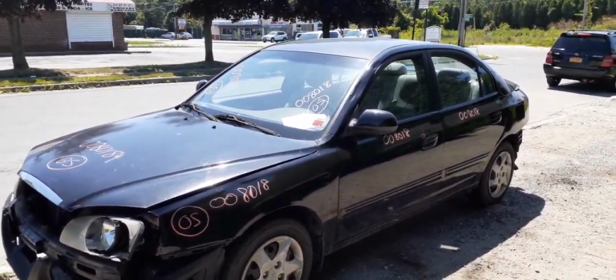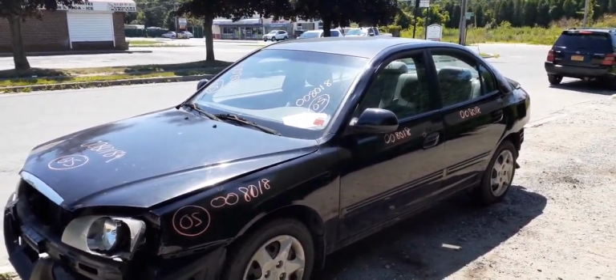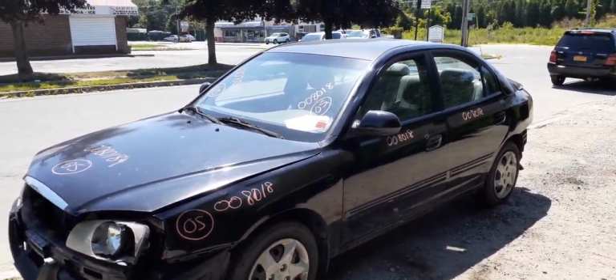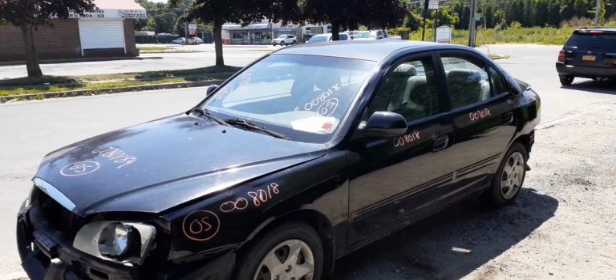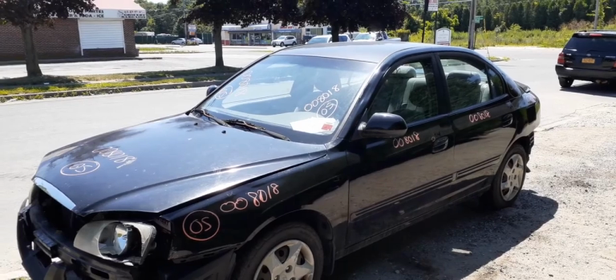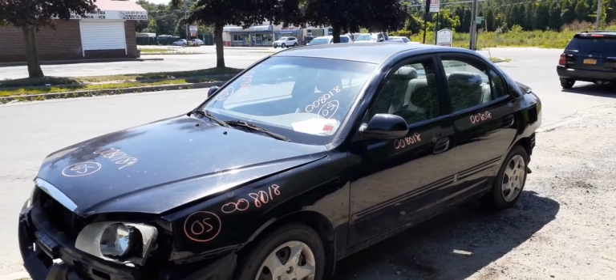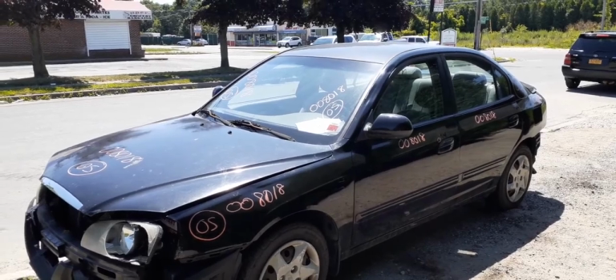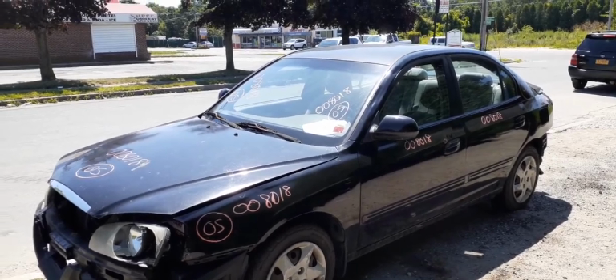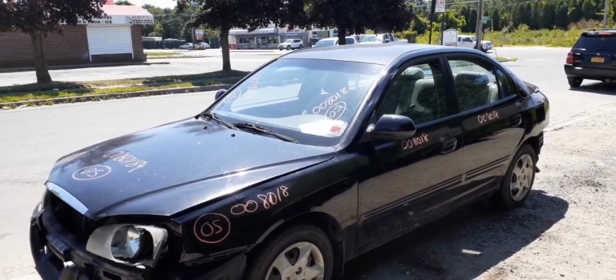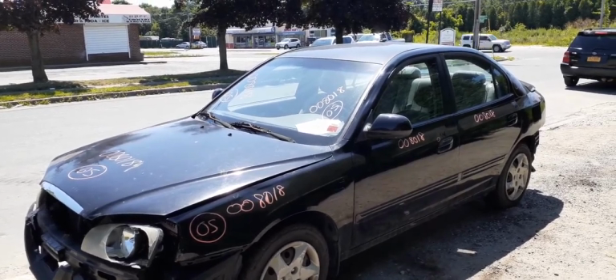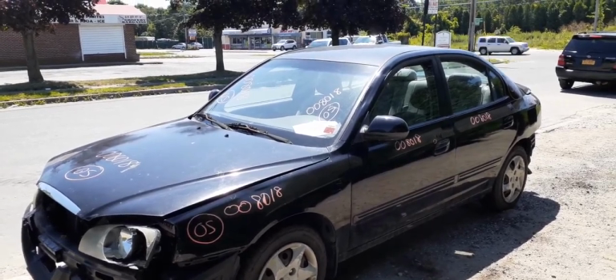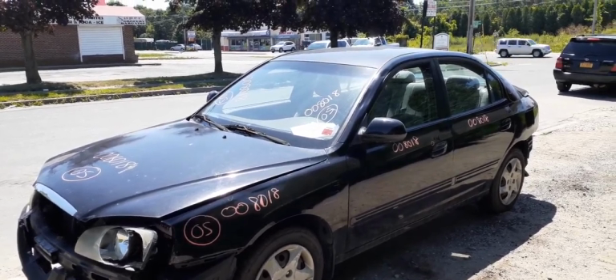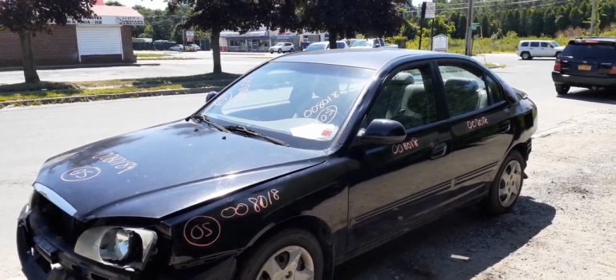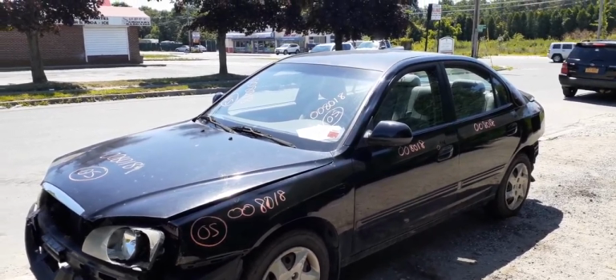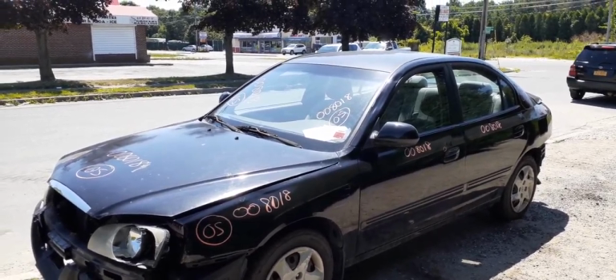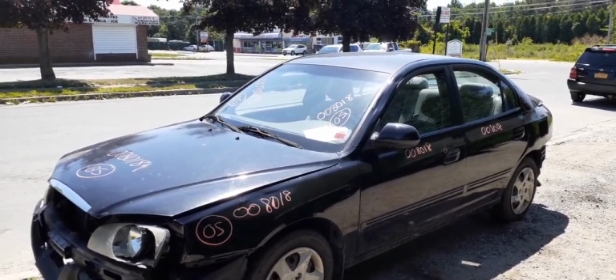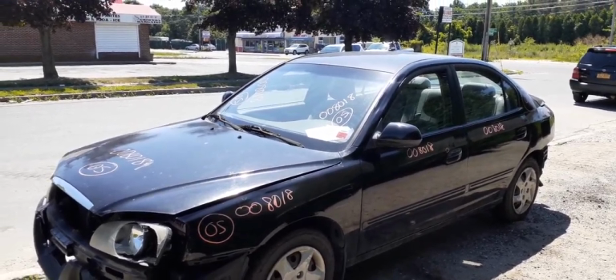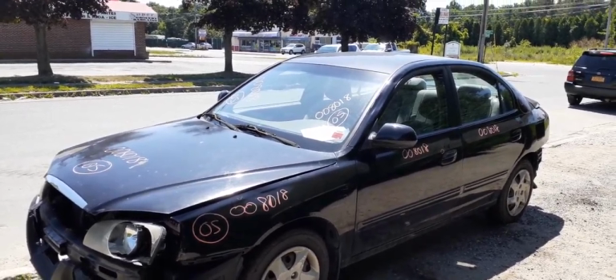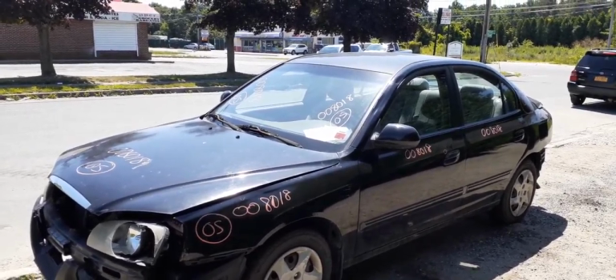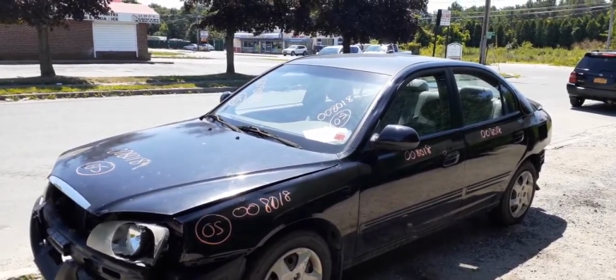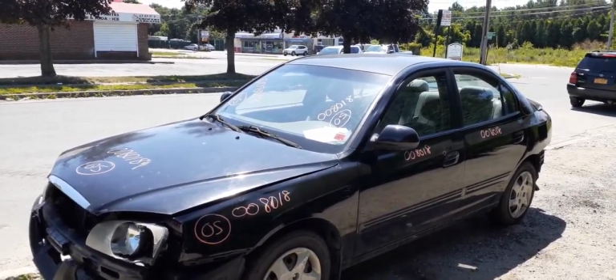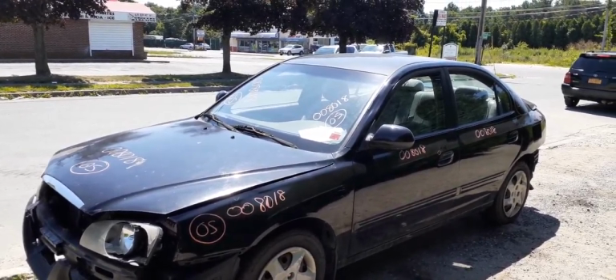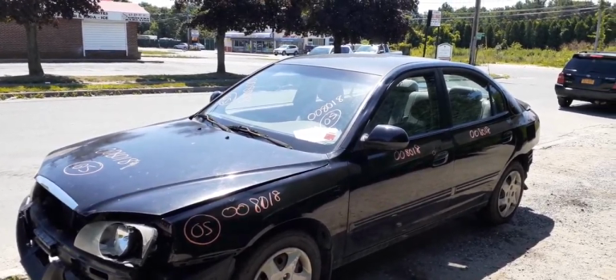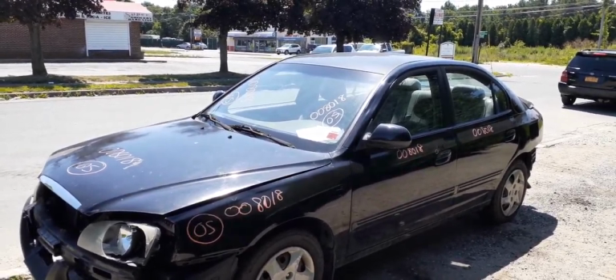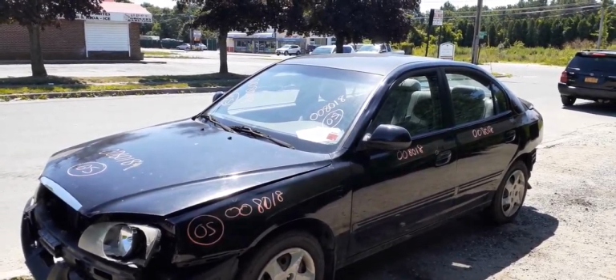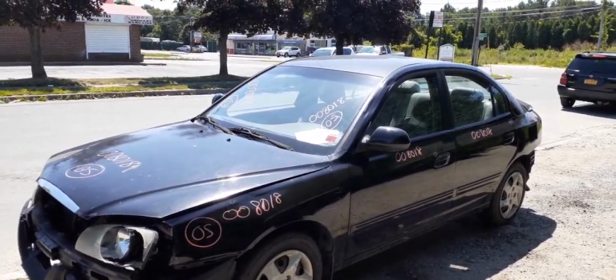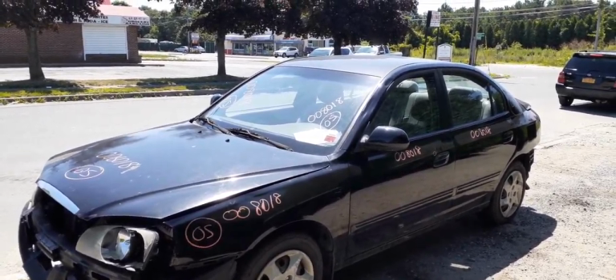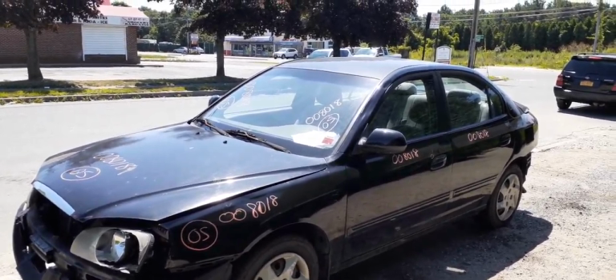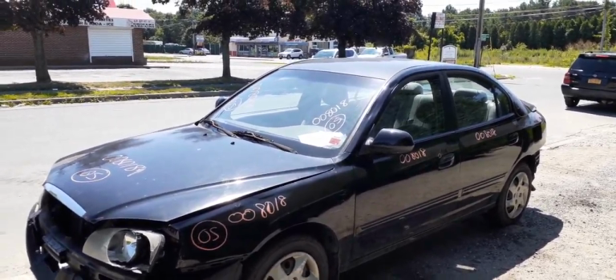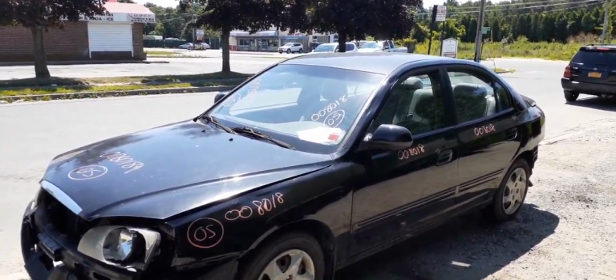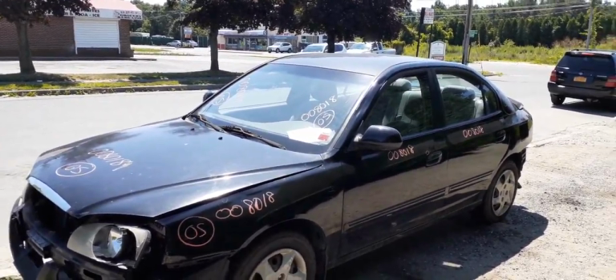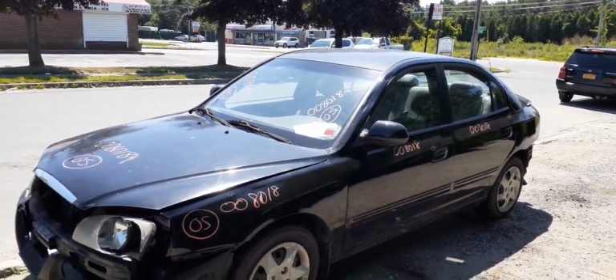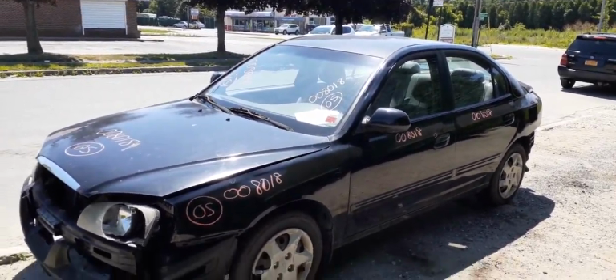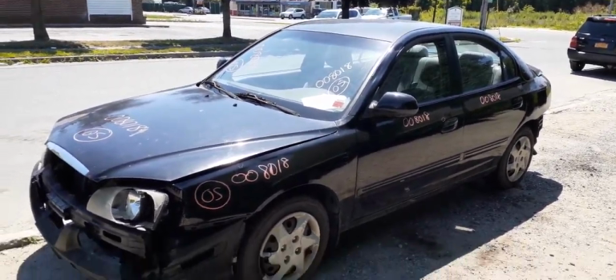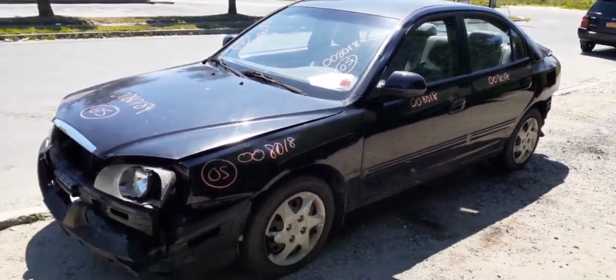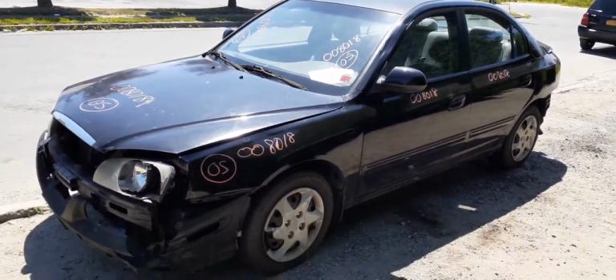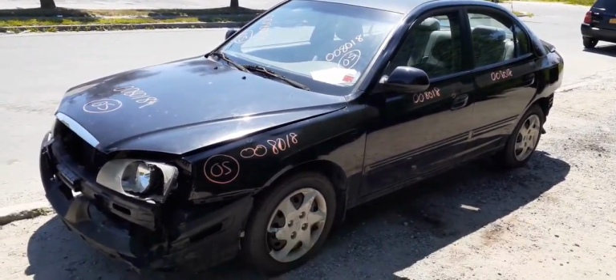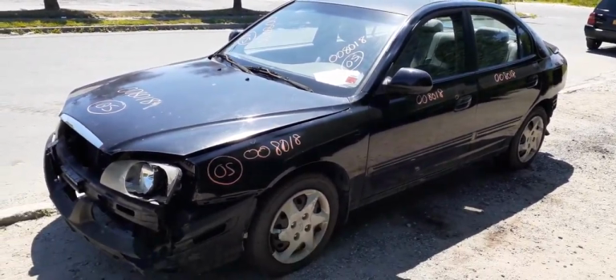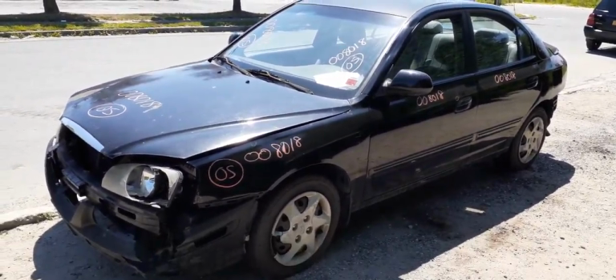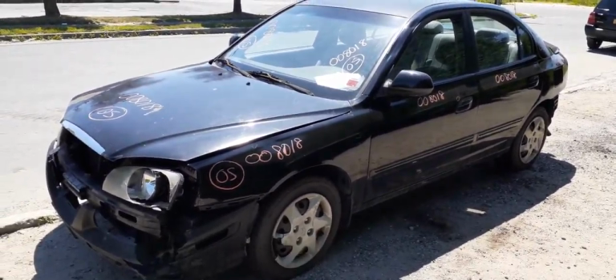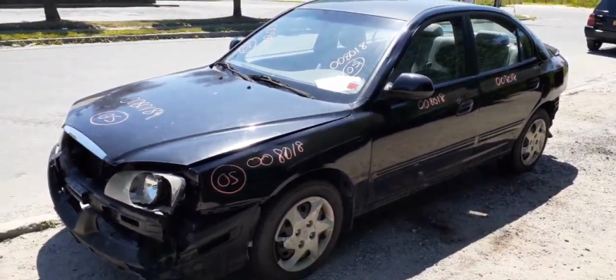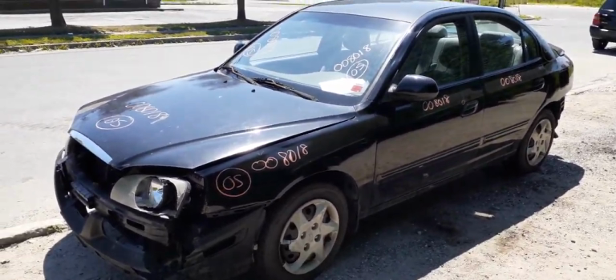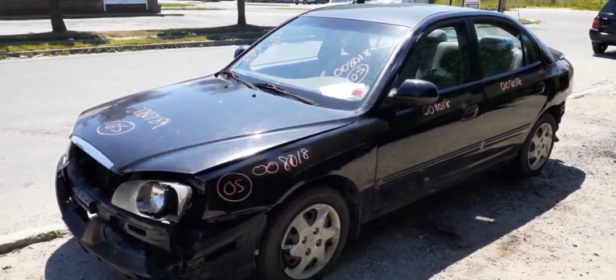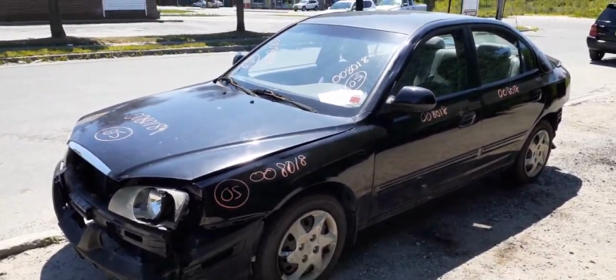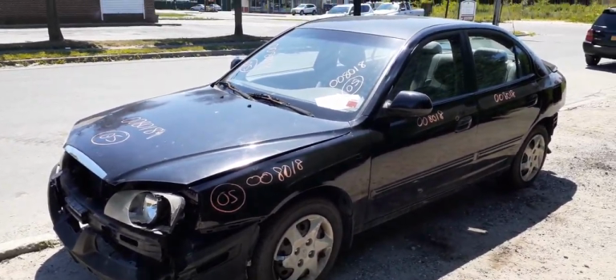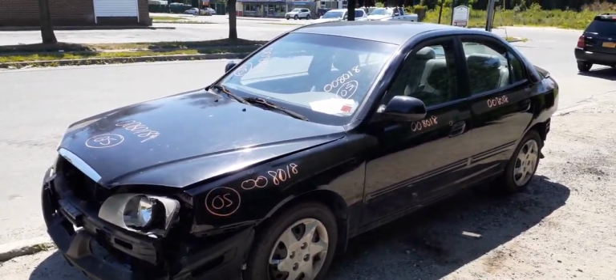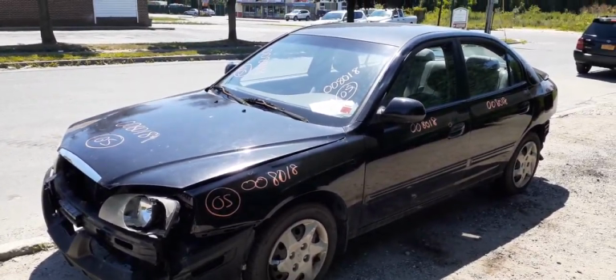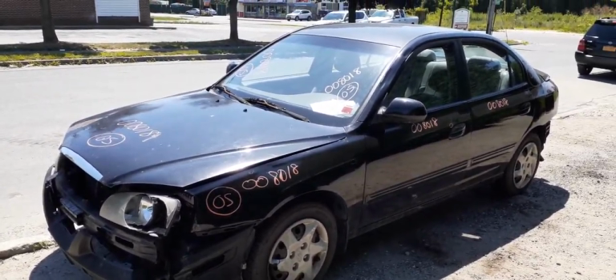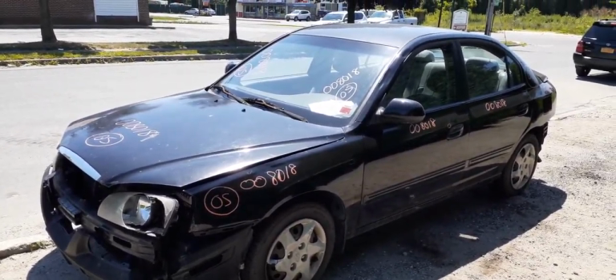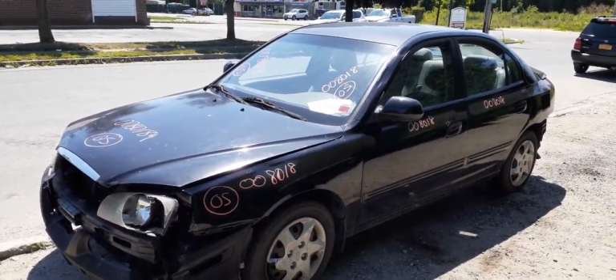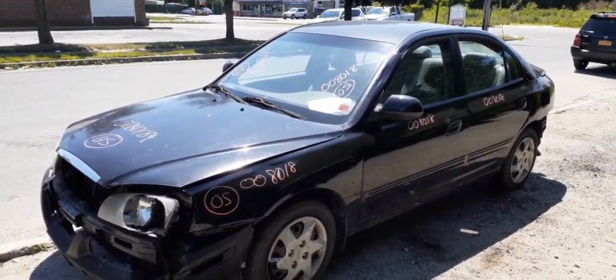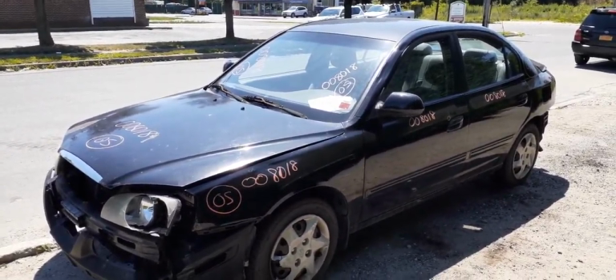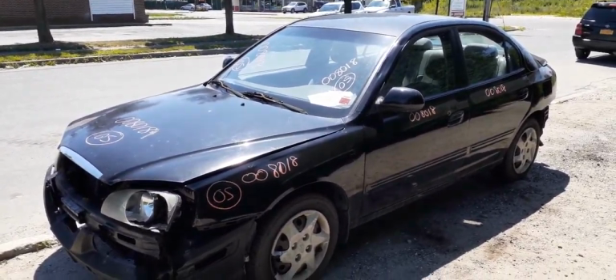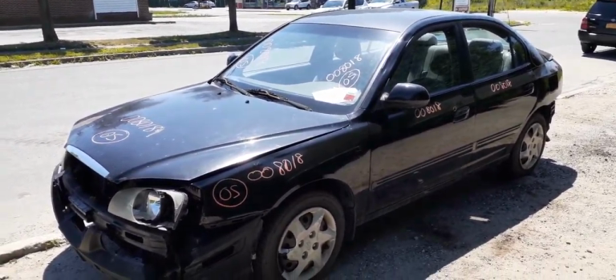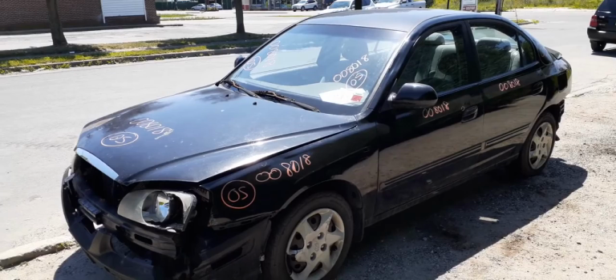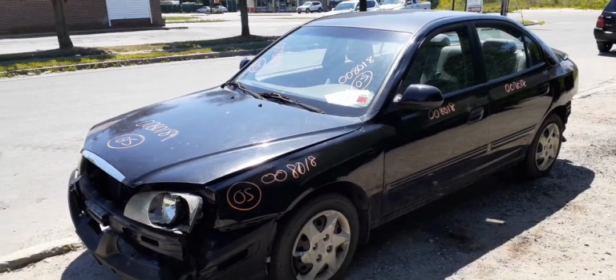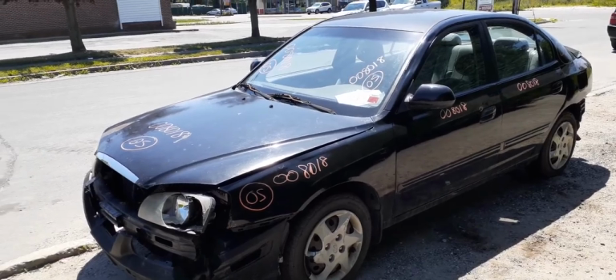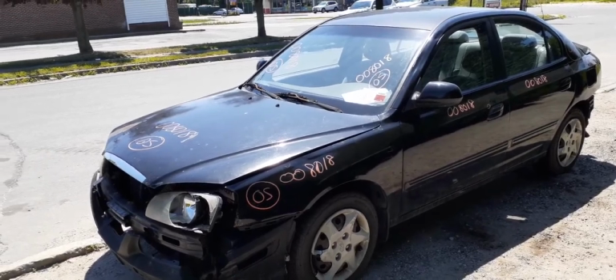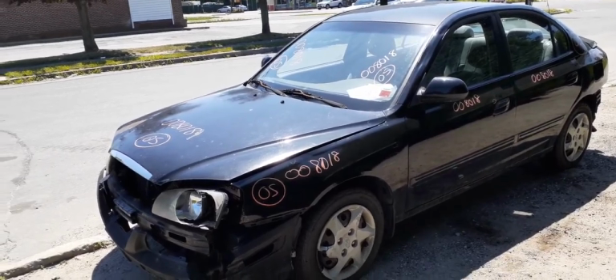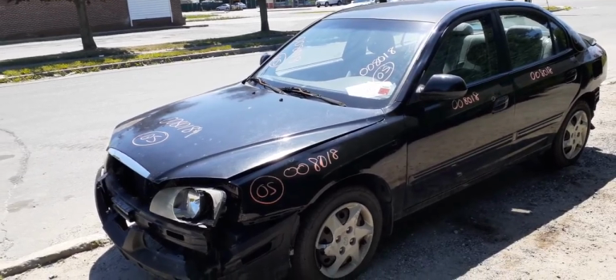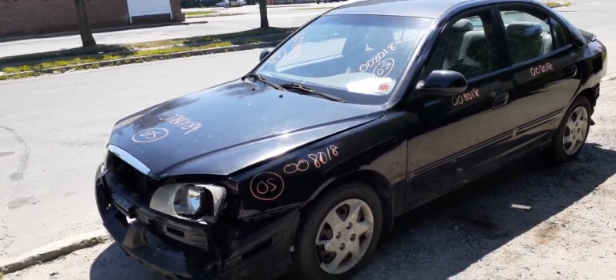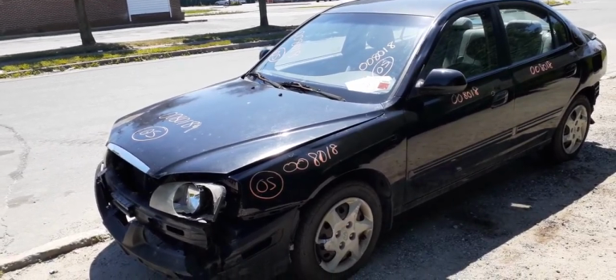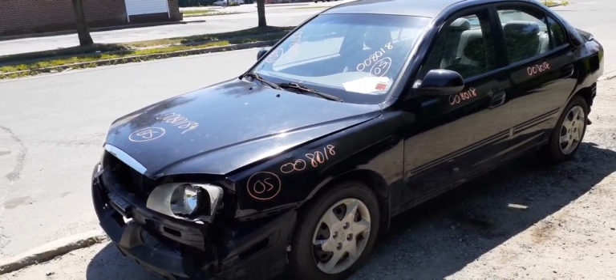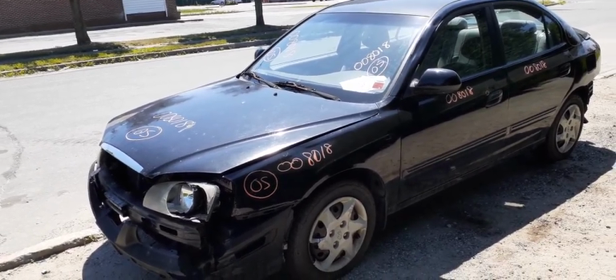Cowl screen, hood, engine, and everything else. If you need to check on anything on this 2005 Hyundai Elantra 2.0 automatic, stock number 8018...